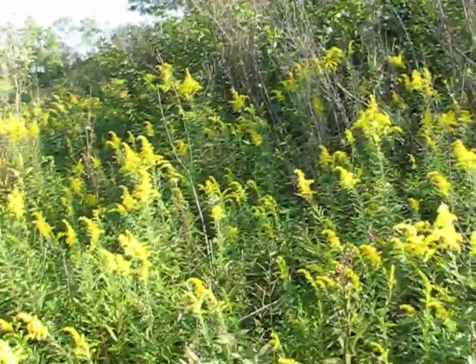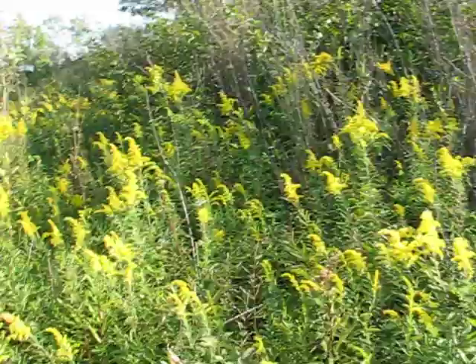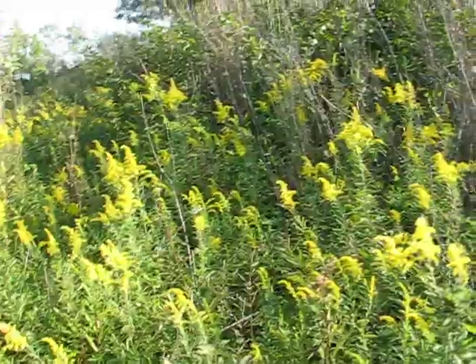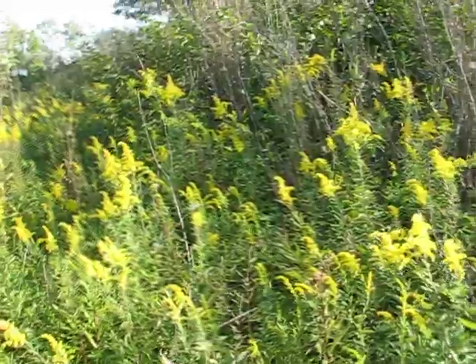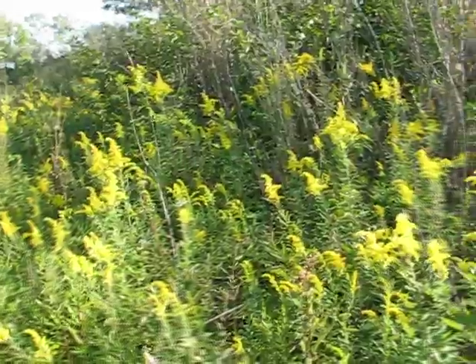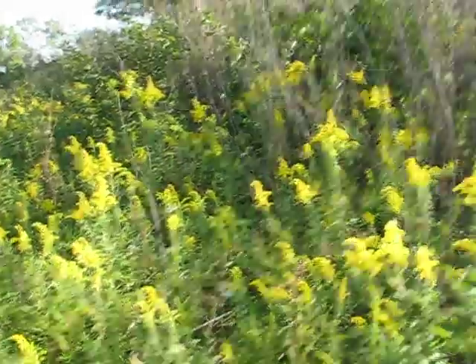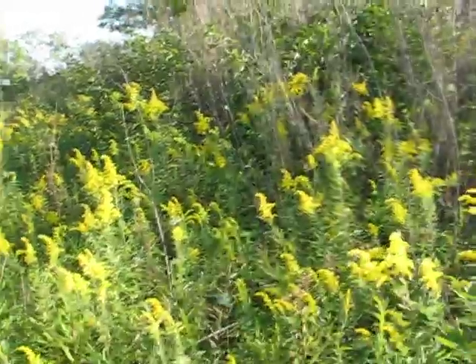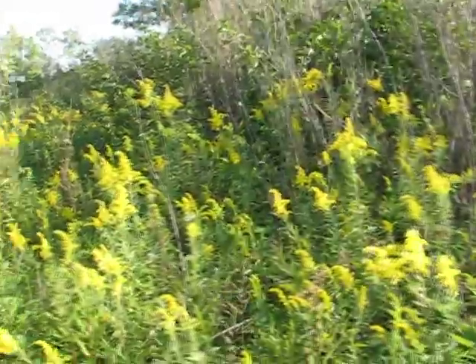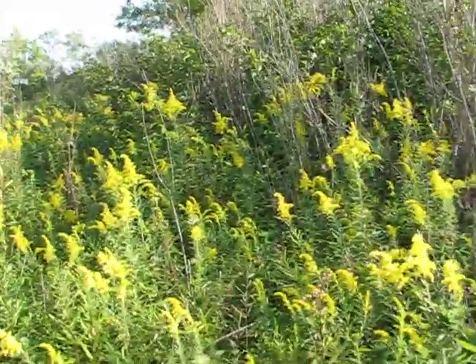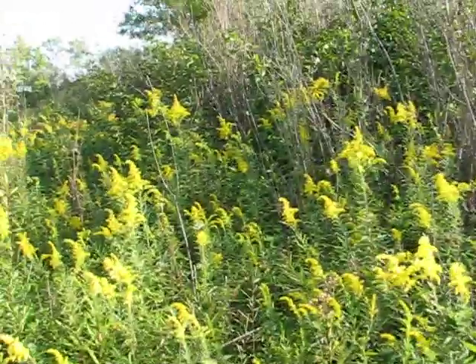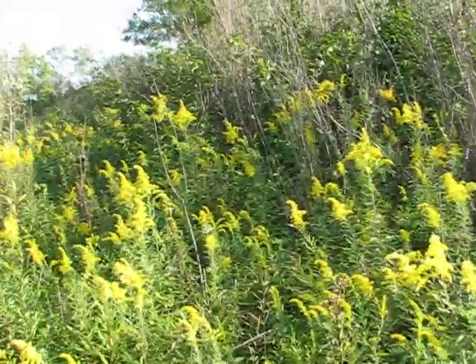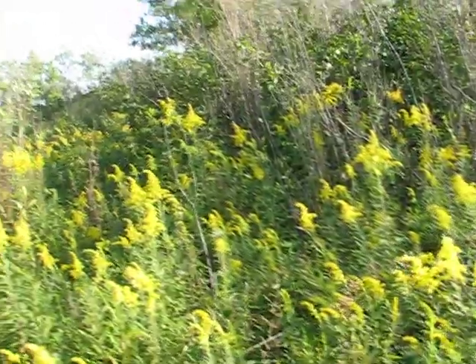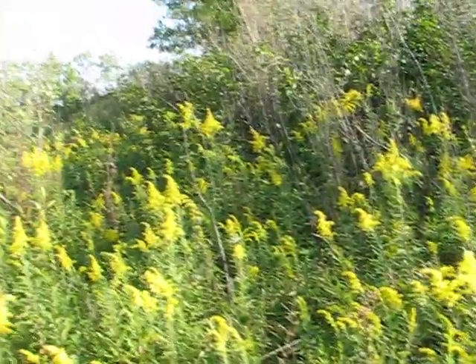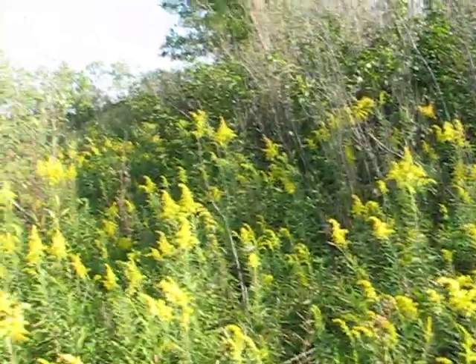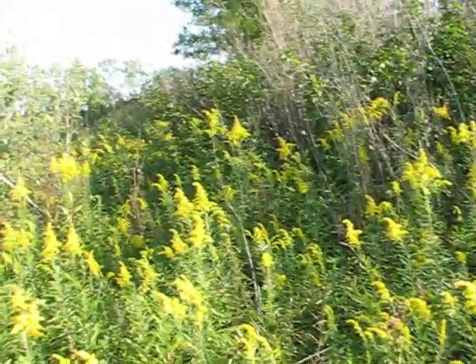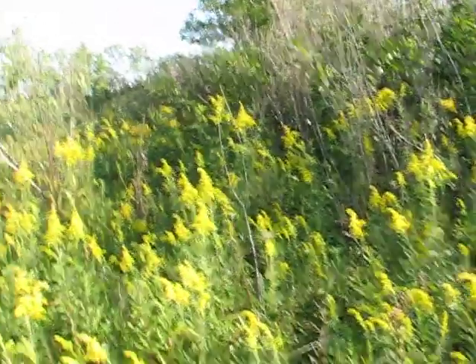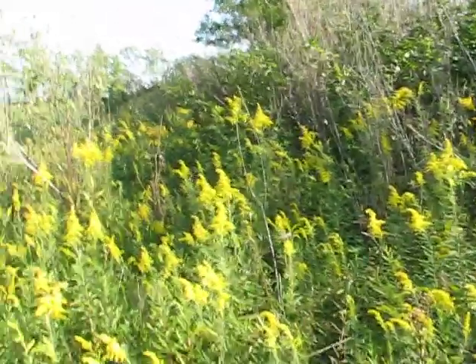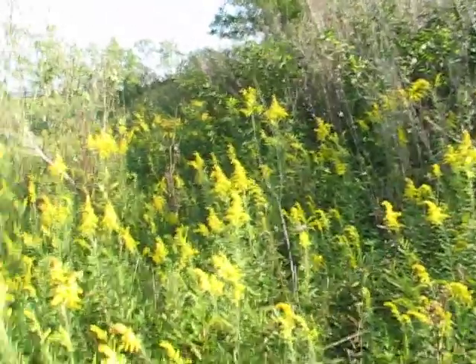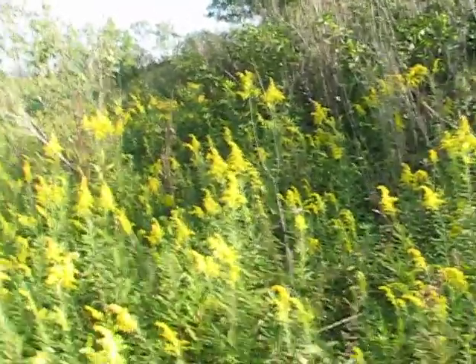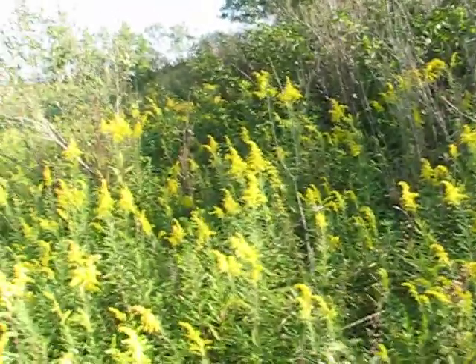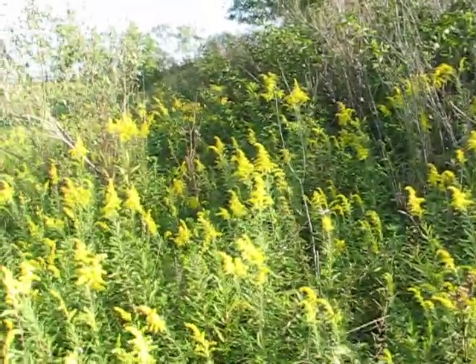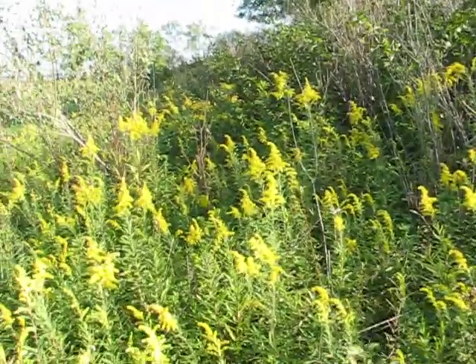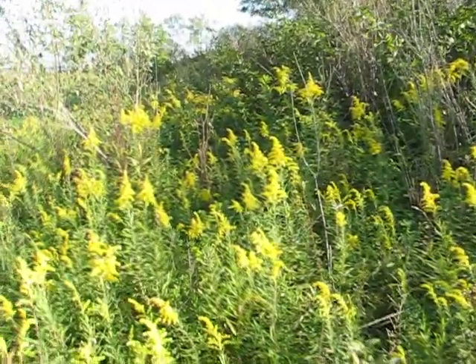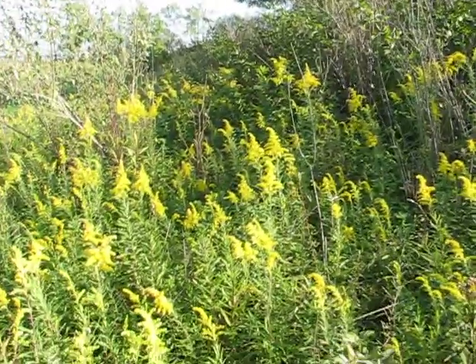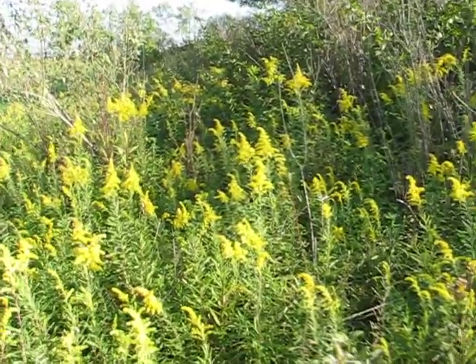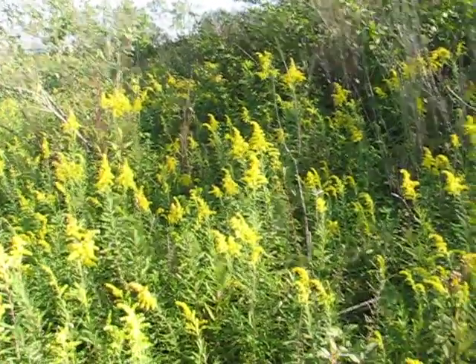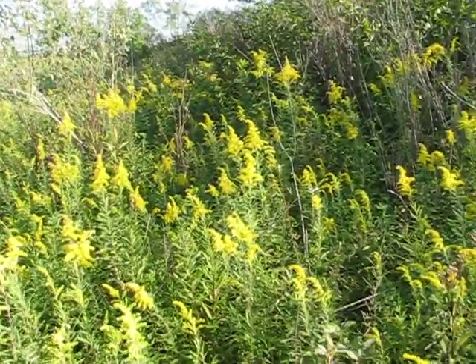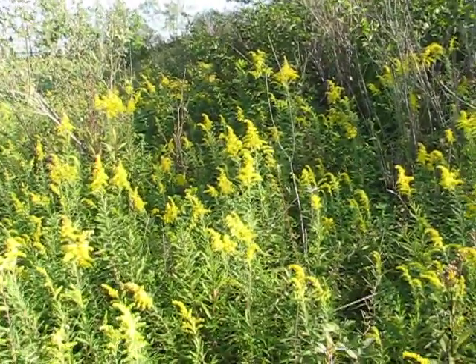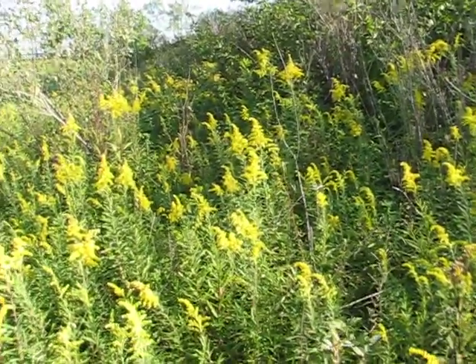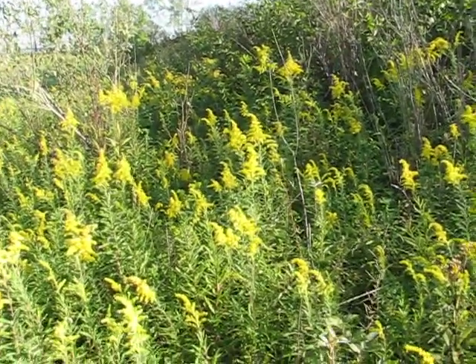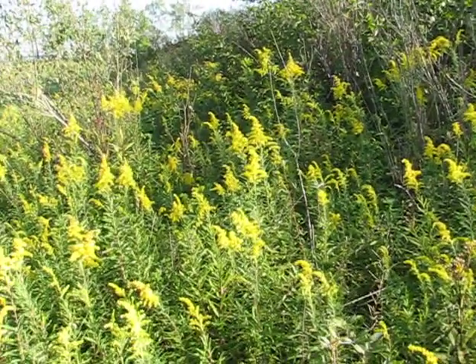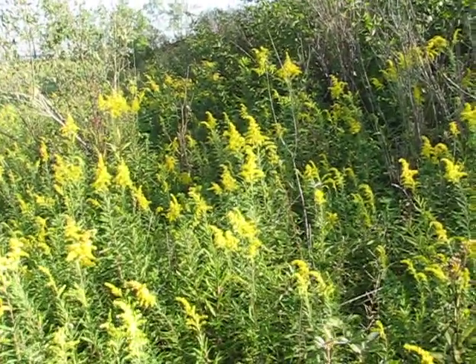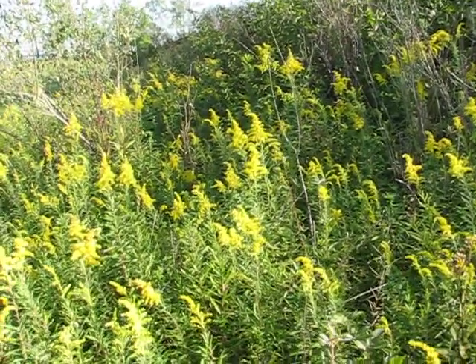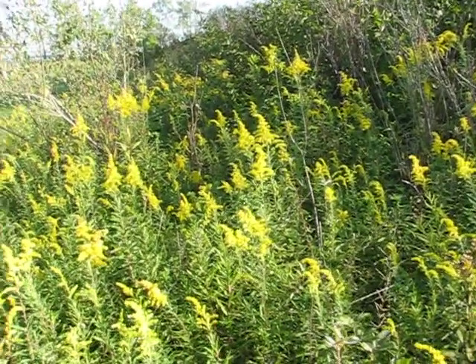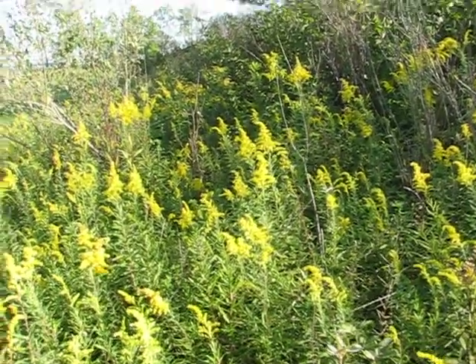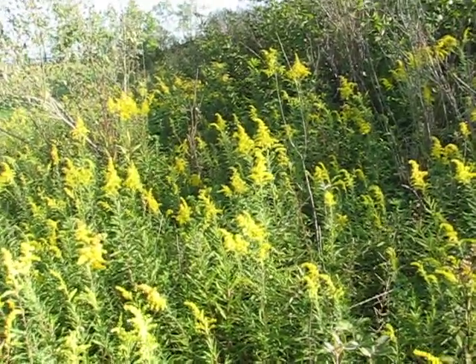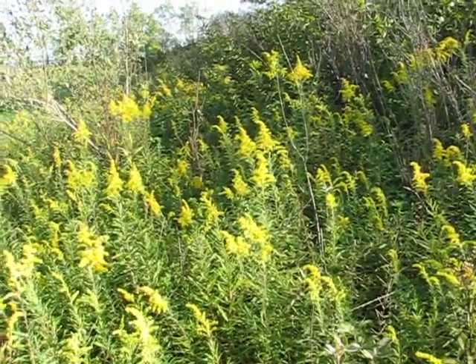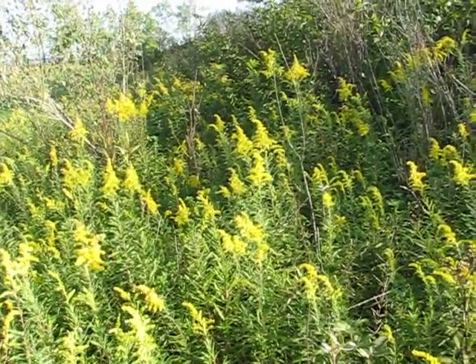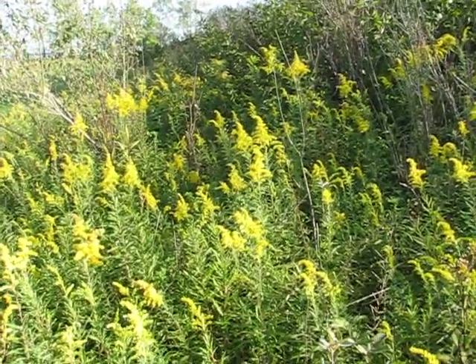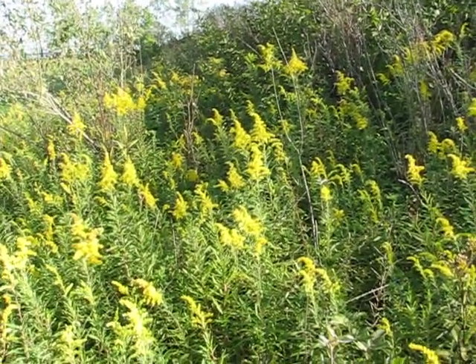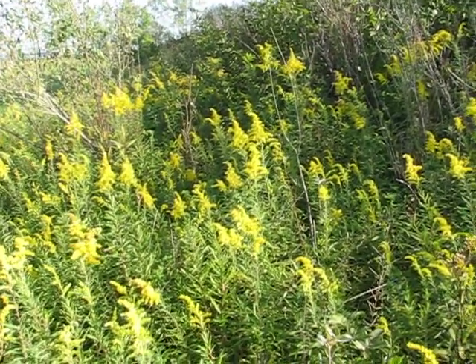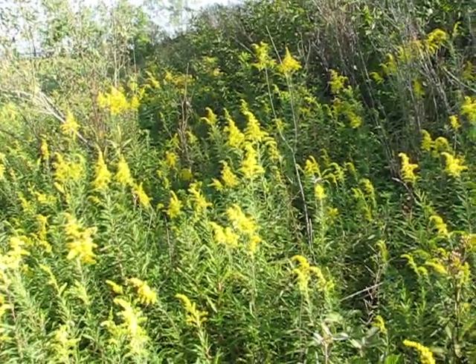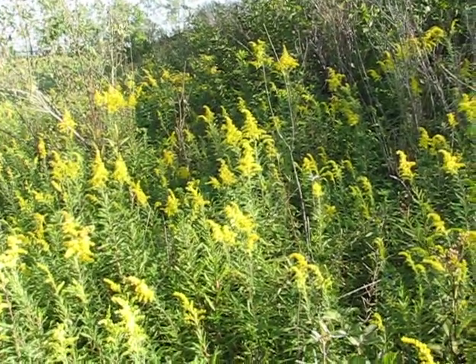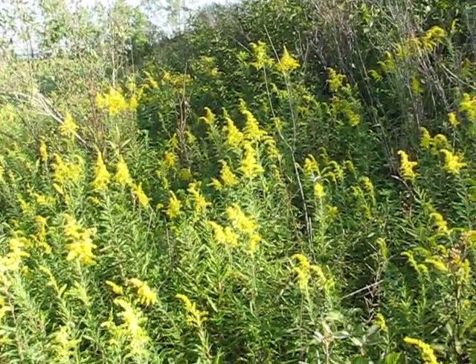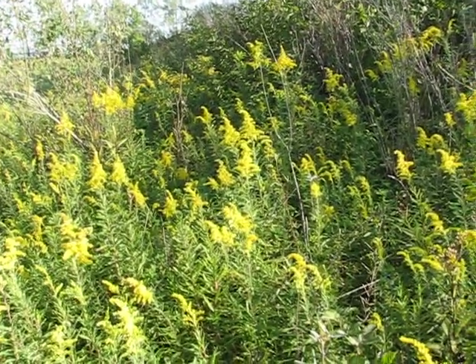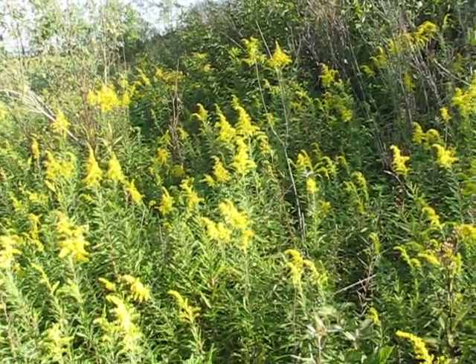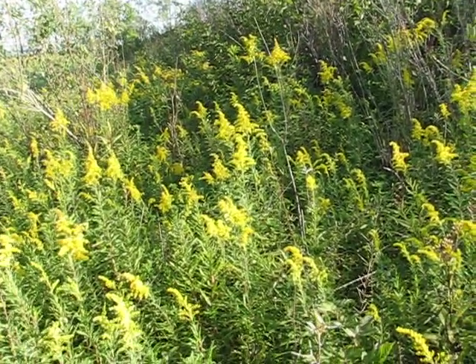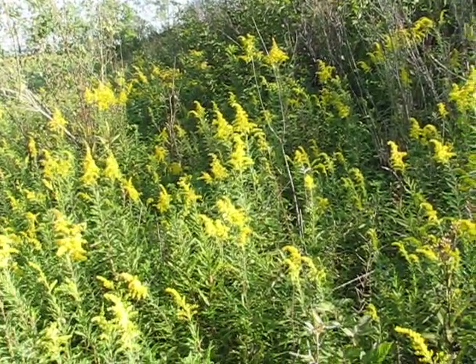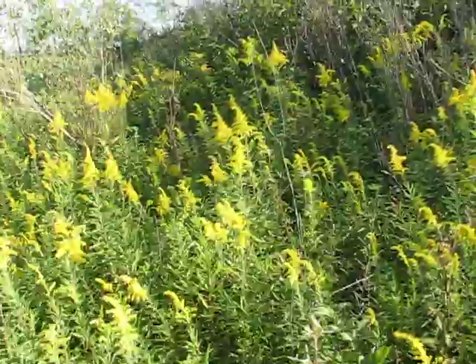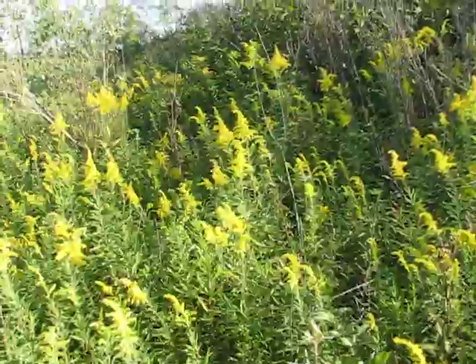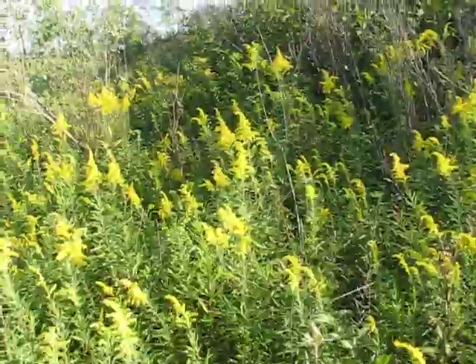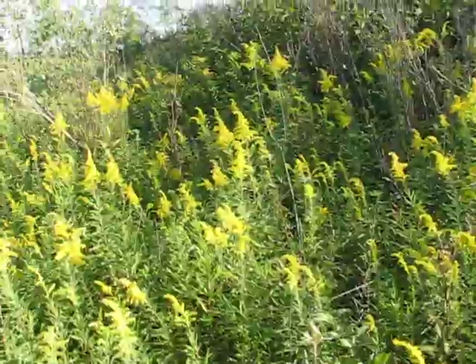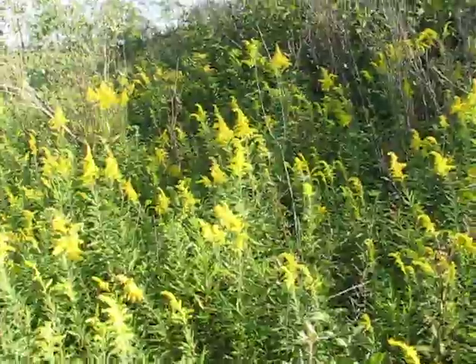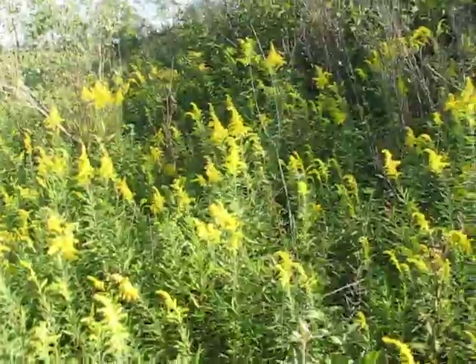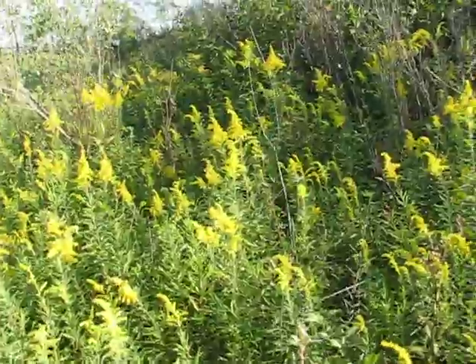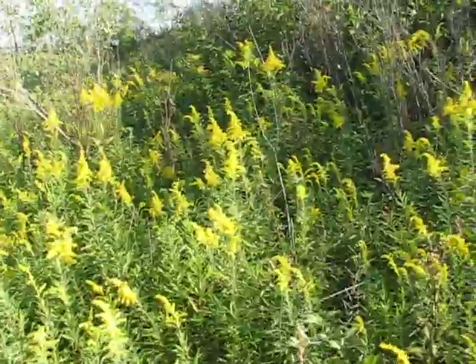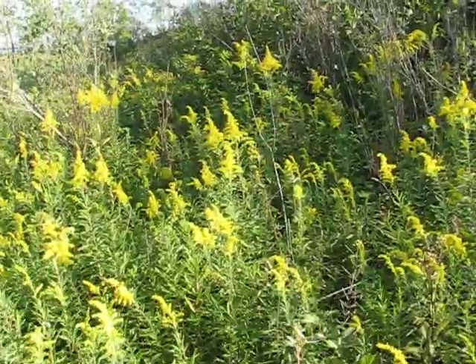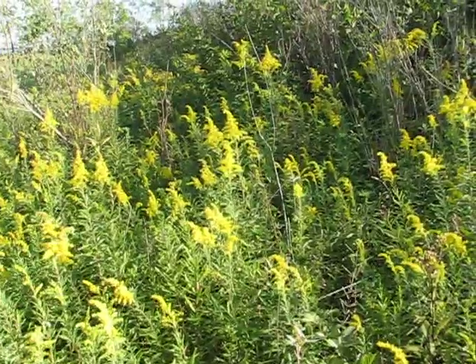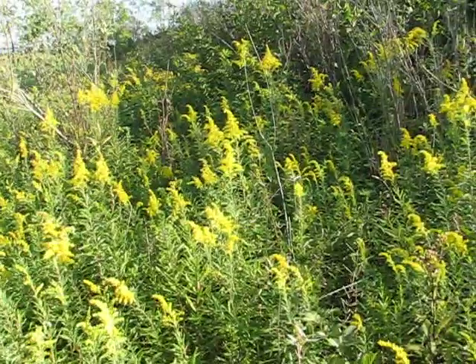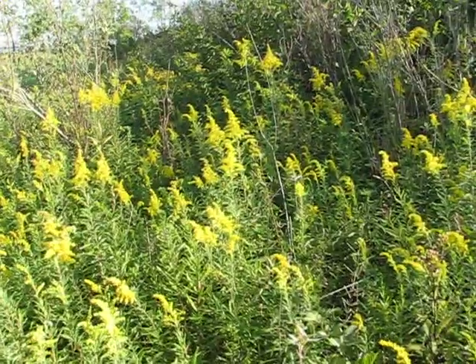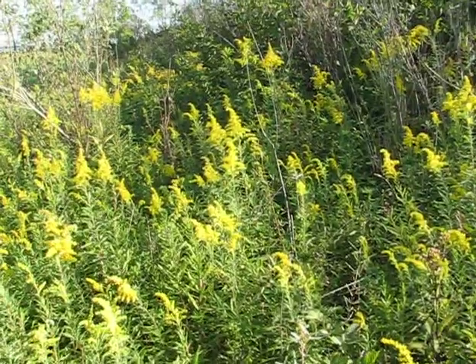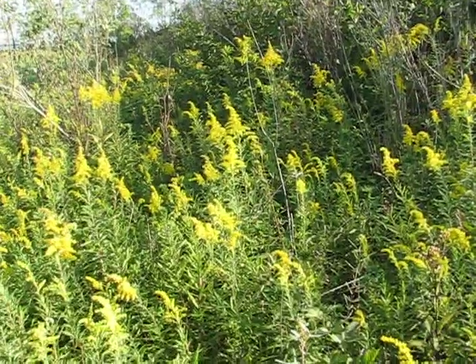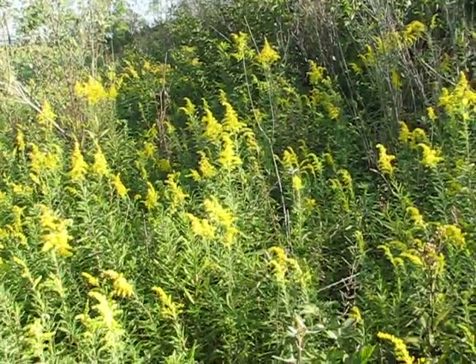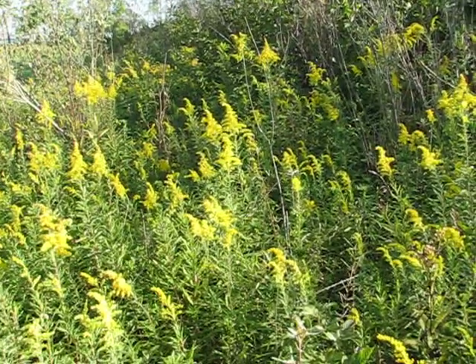Yeah, this goldenrod's finally starting to get to me. The dew's starting to lift and everything's dry now, and the goldenrod's starting to bother me.